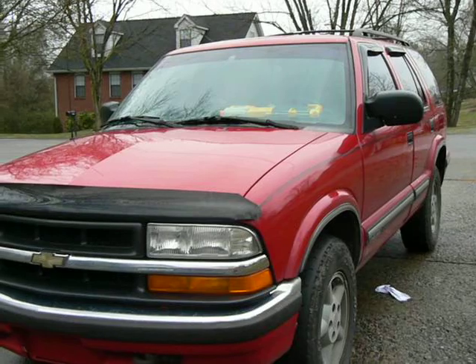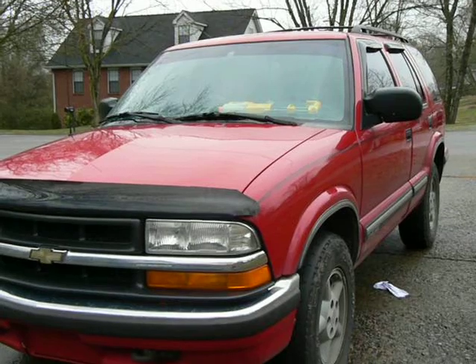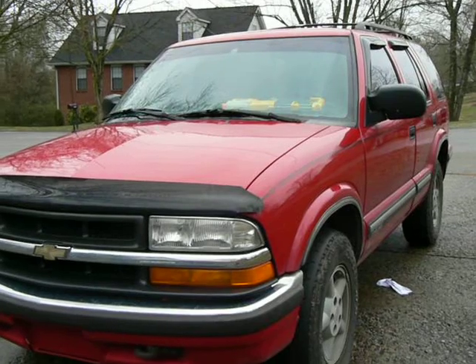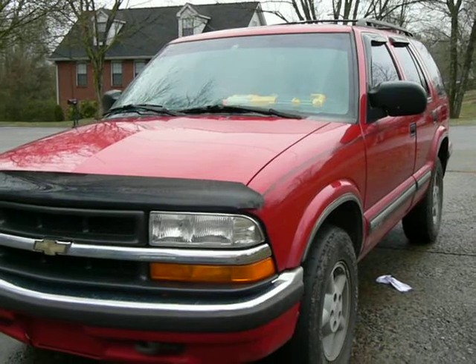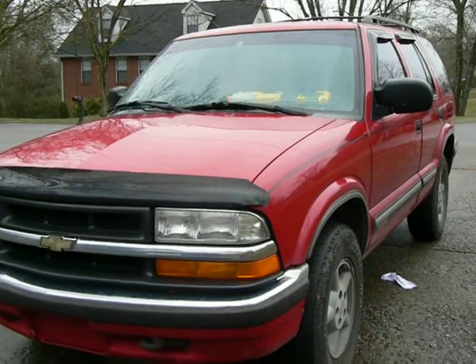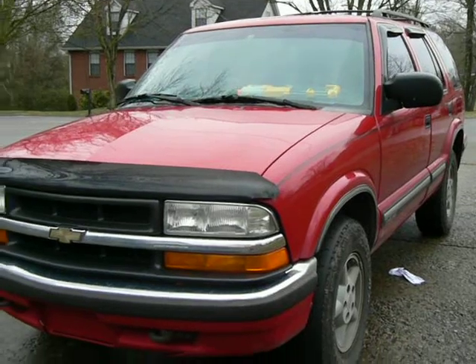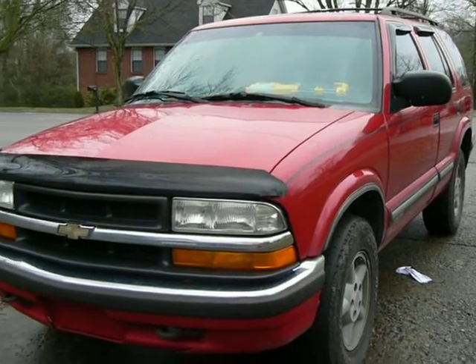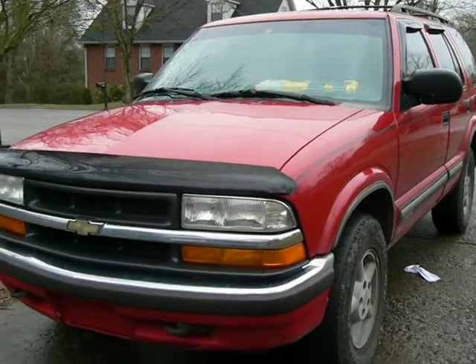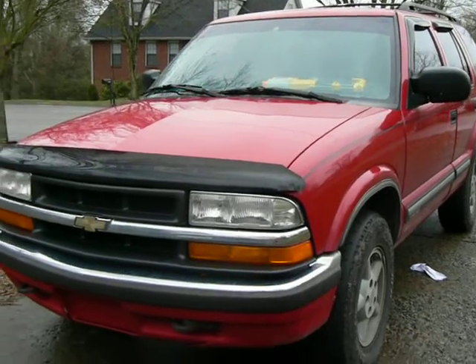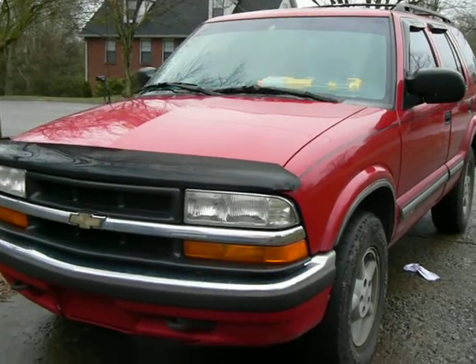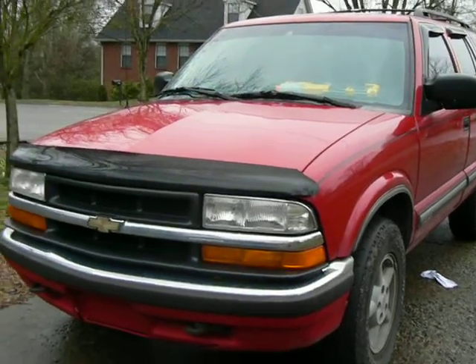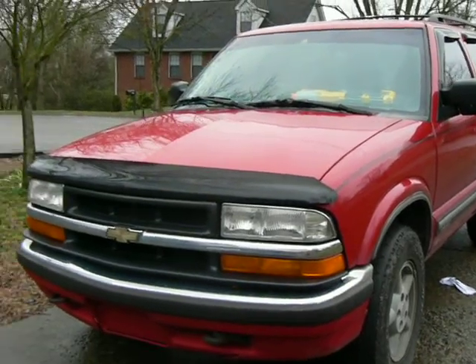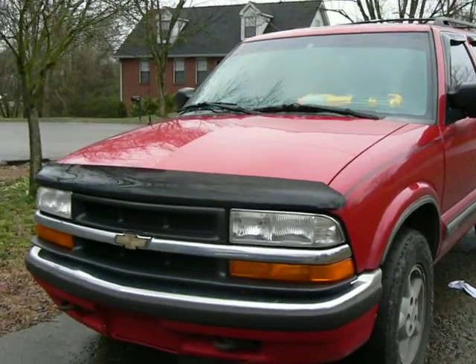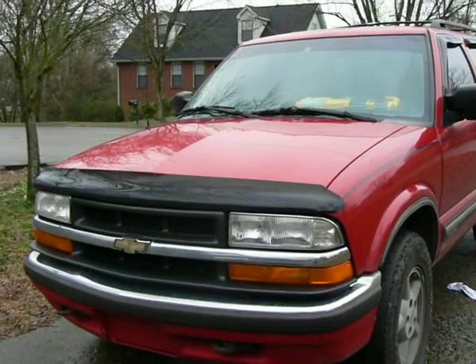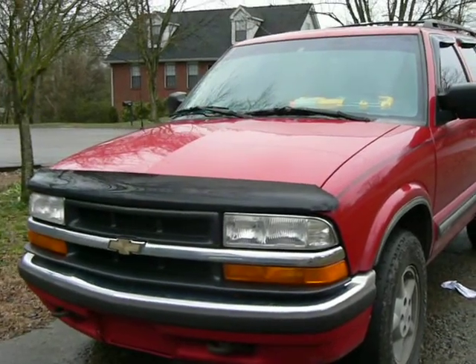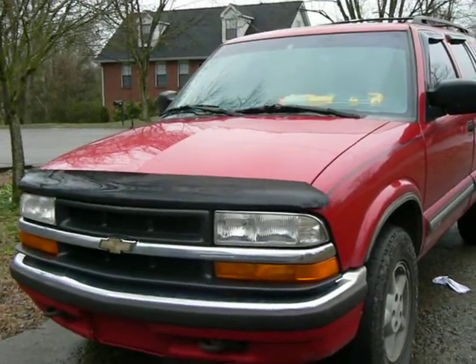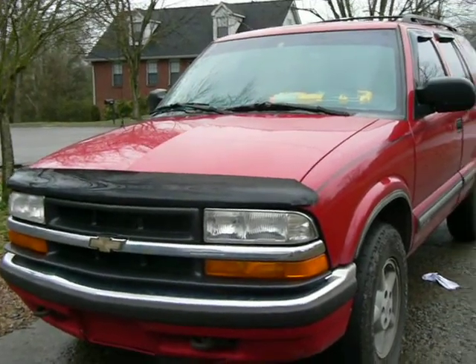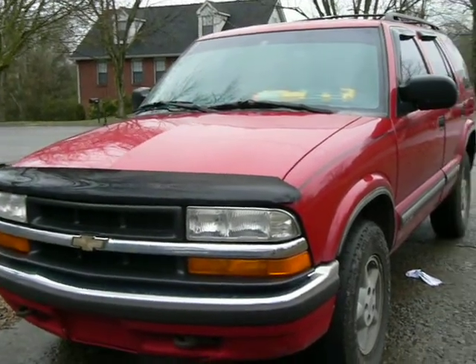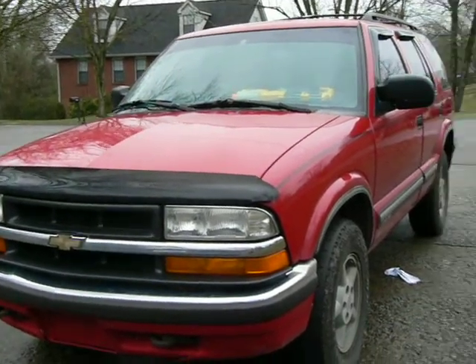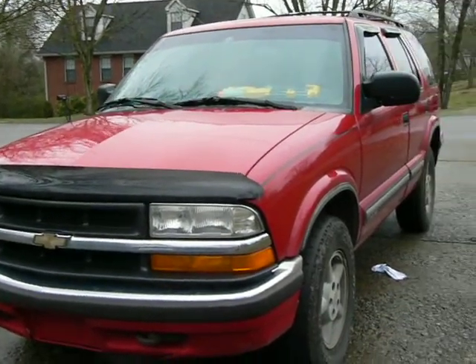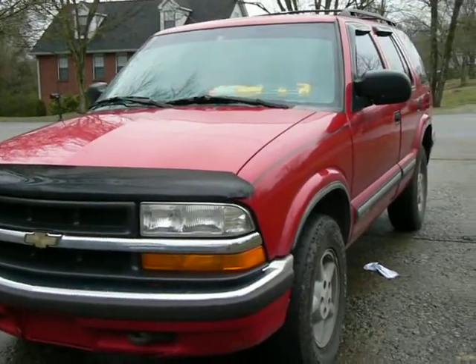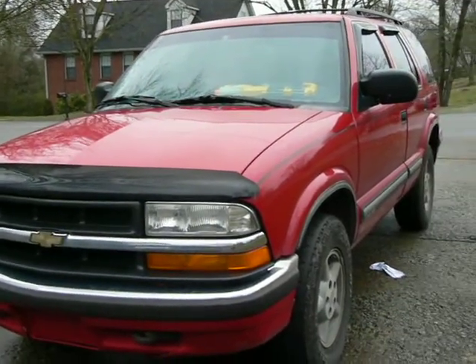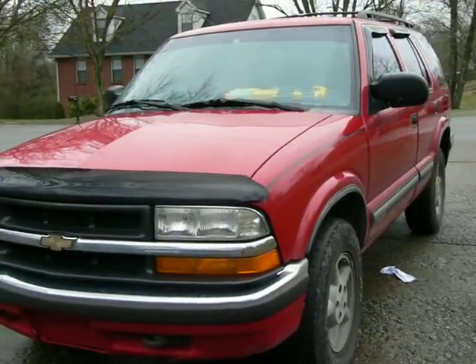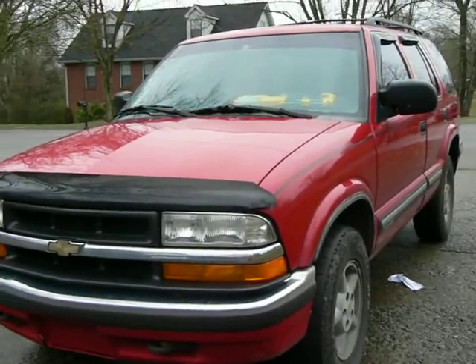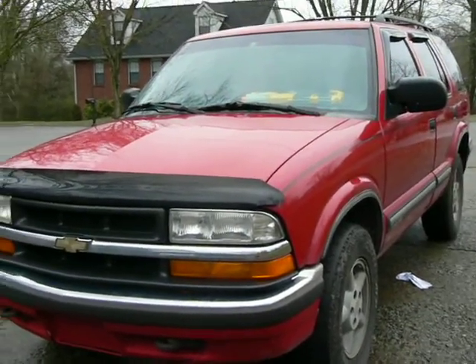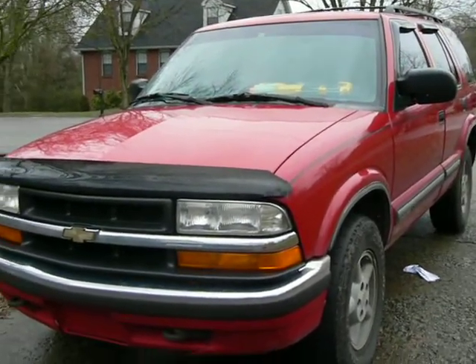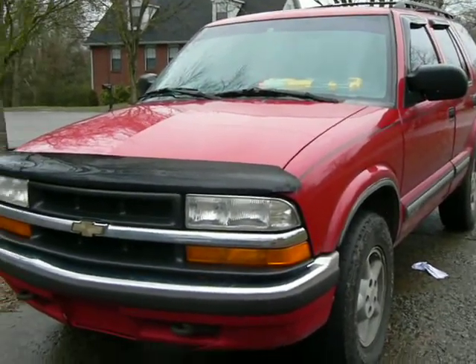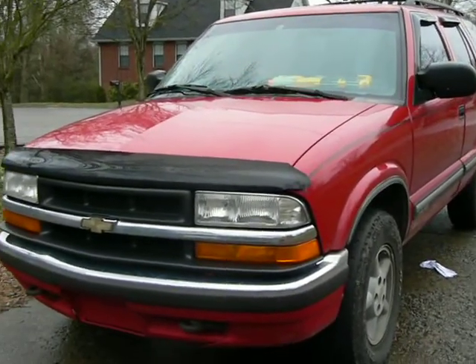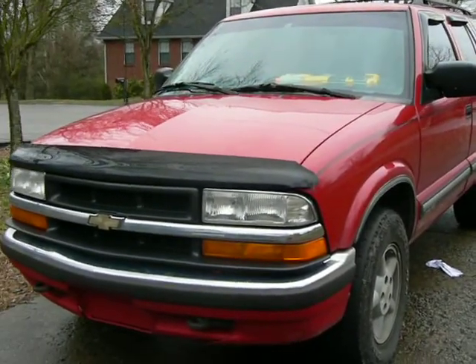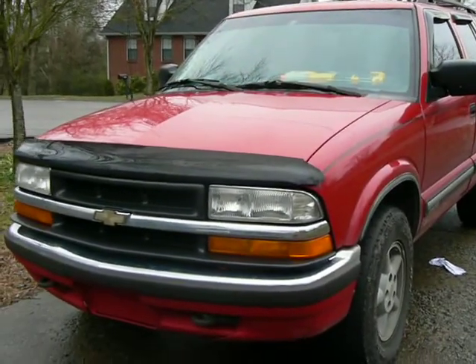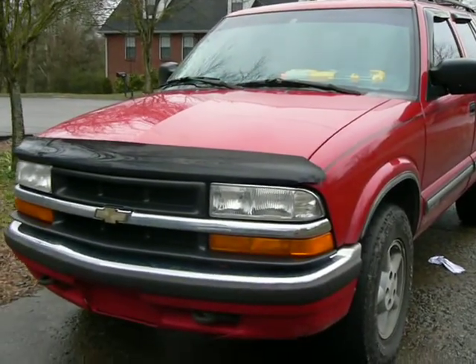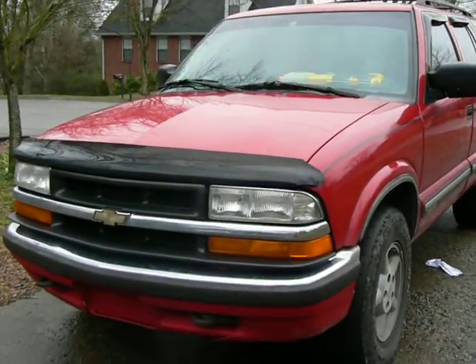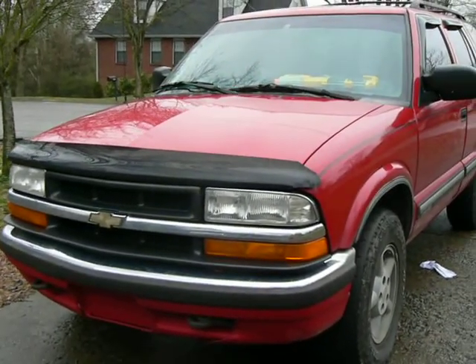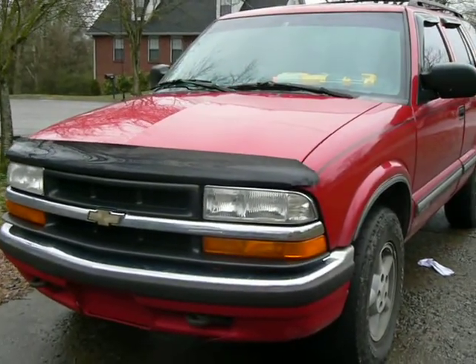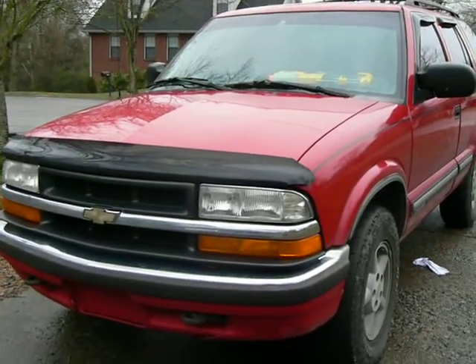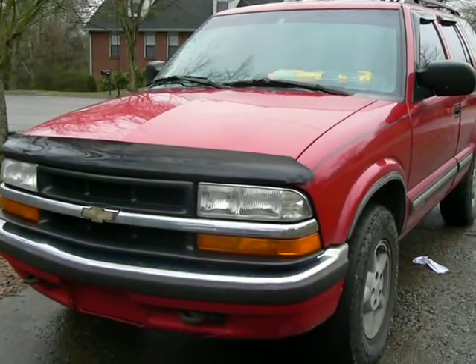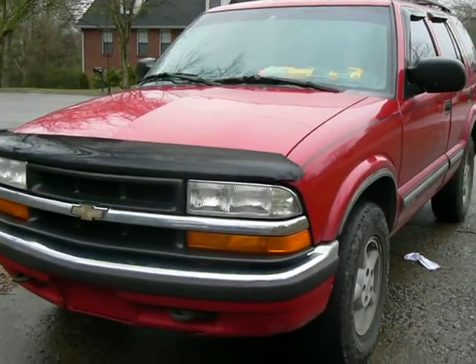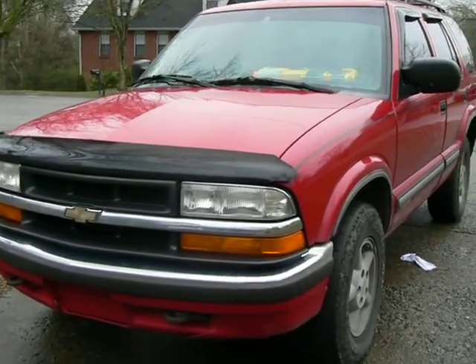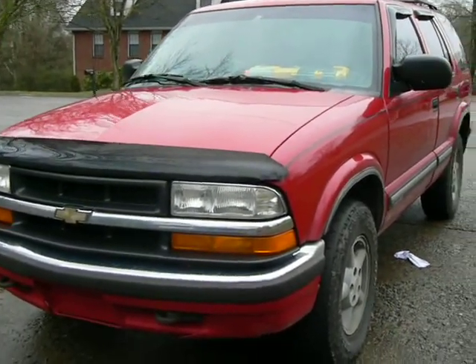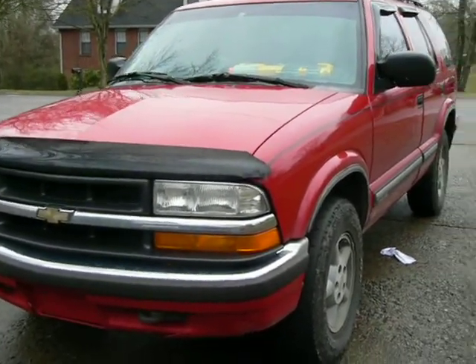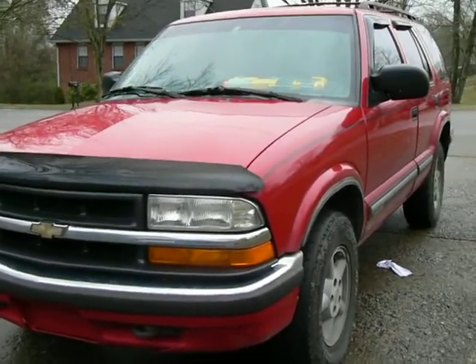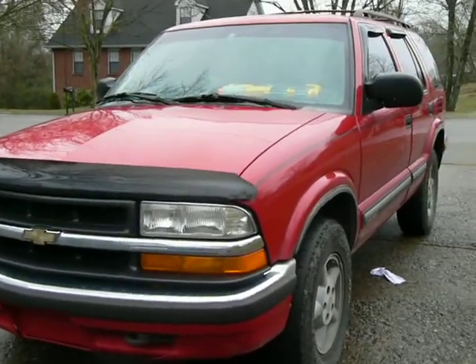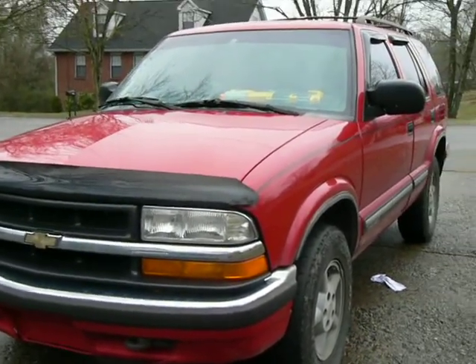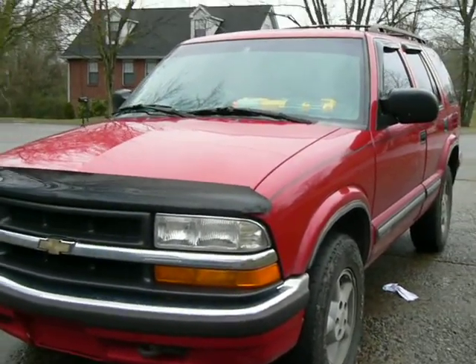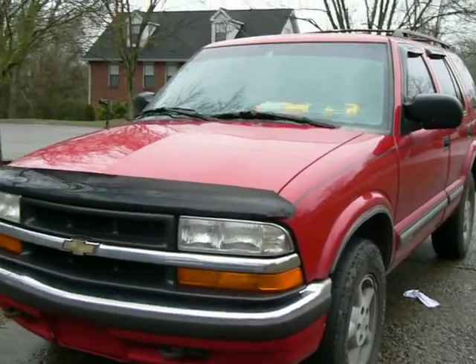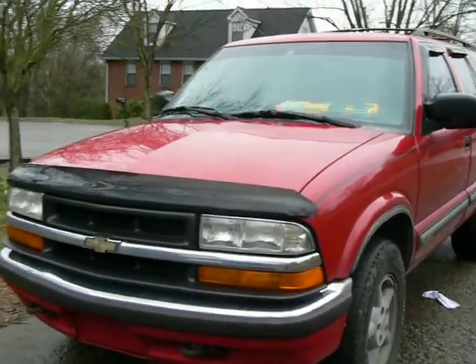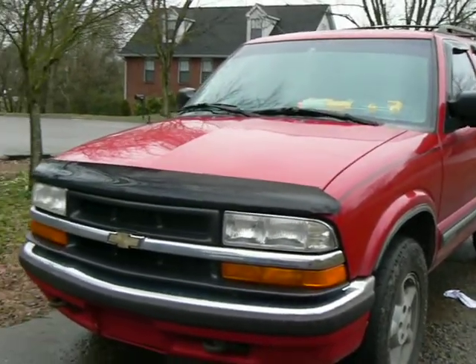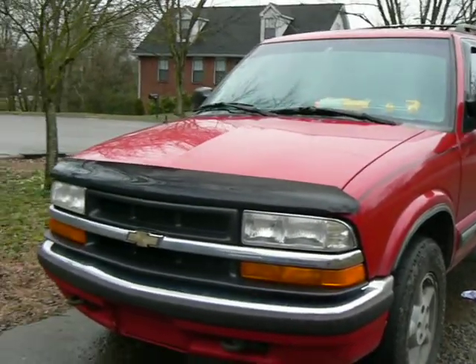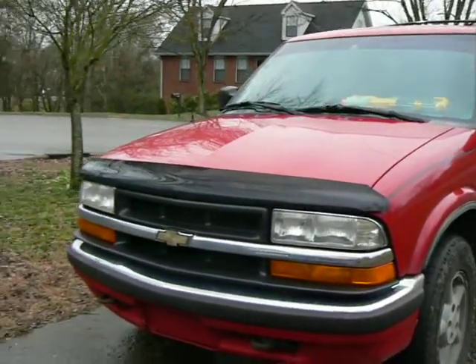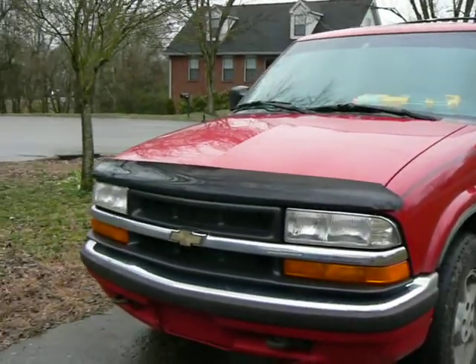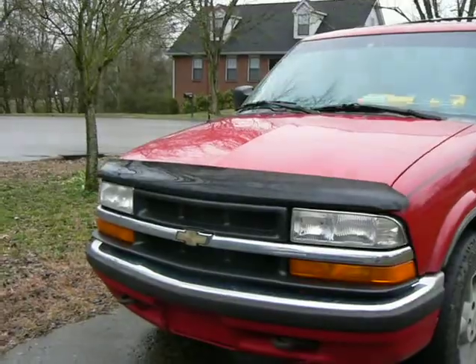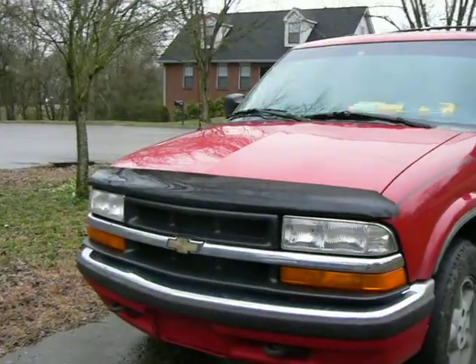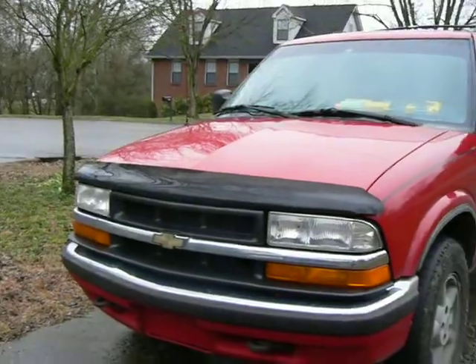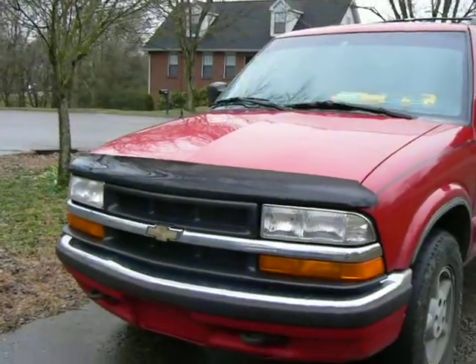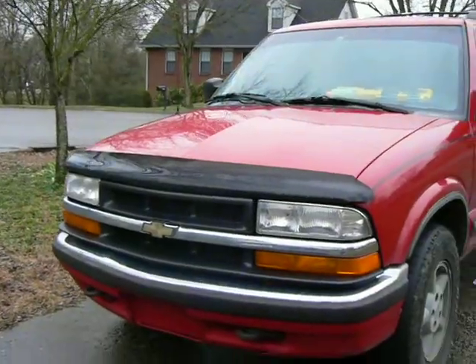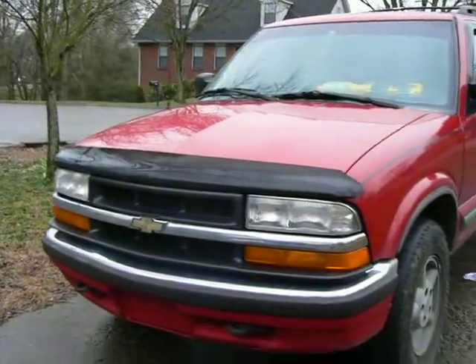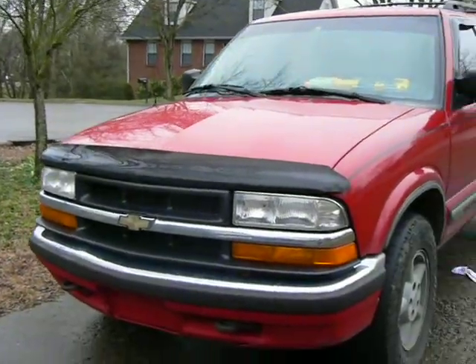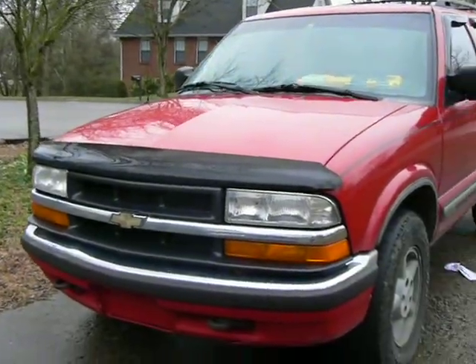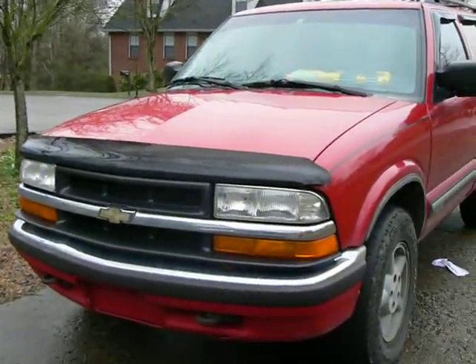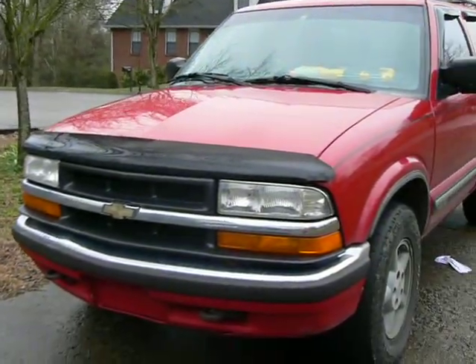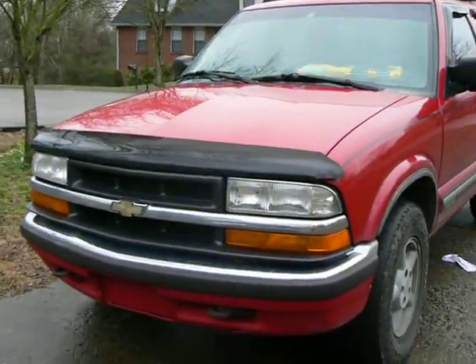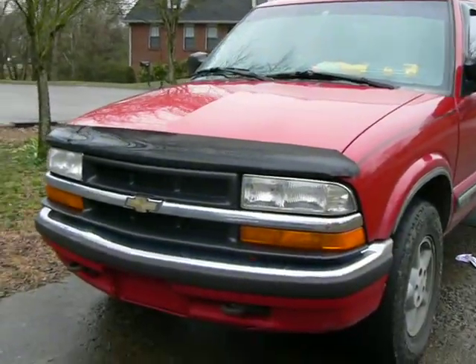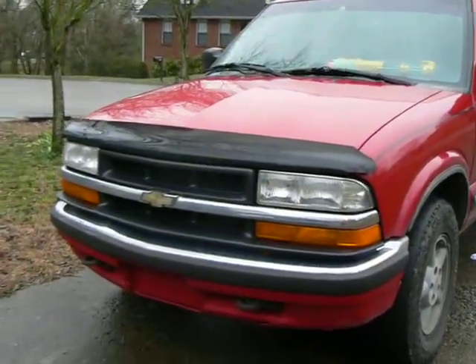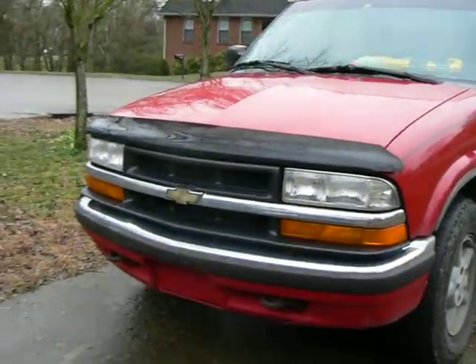Hello guys, how's it going? Today I bring you a Madness 1999 Chevy Blazer.